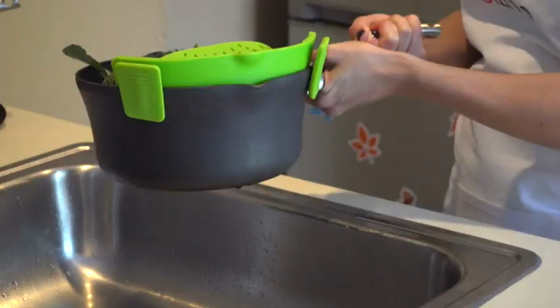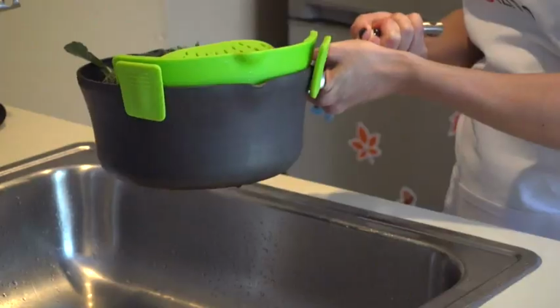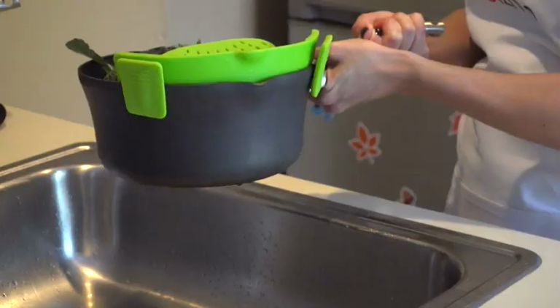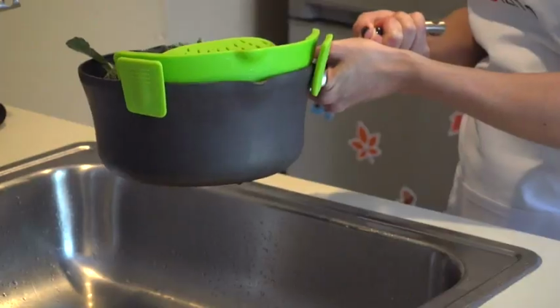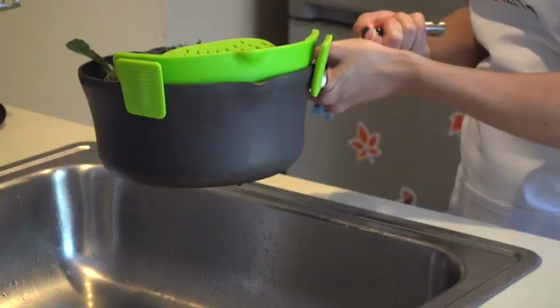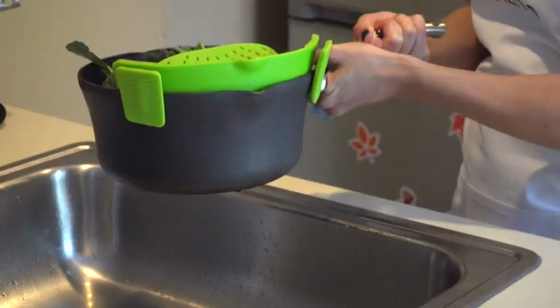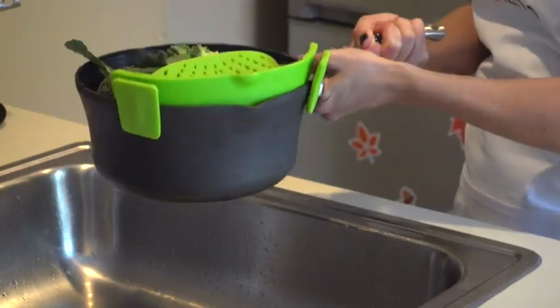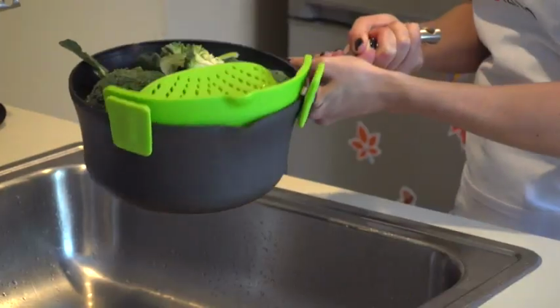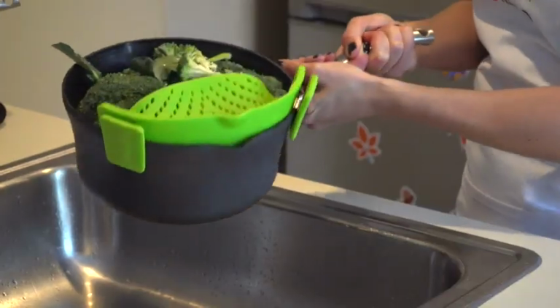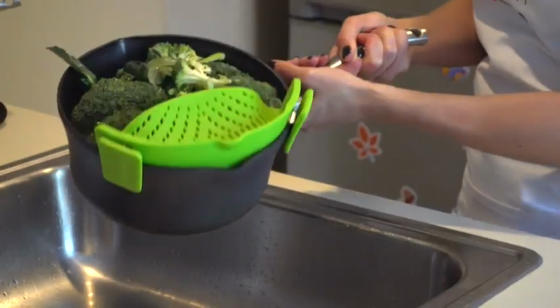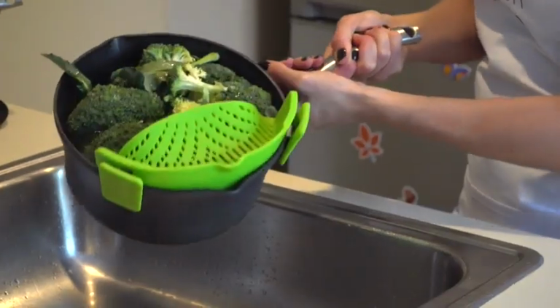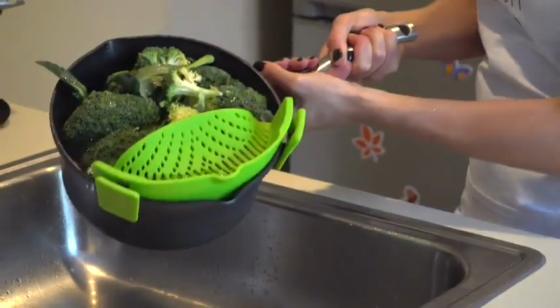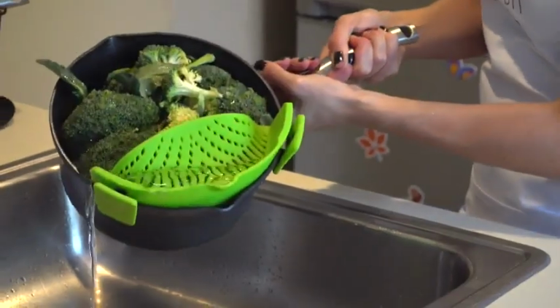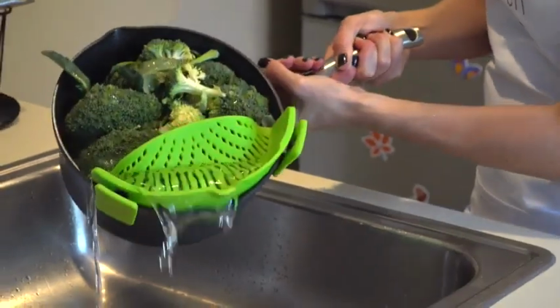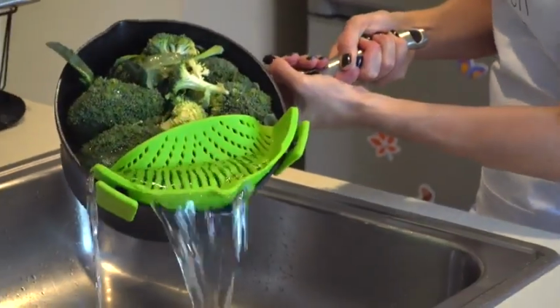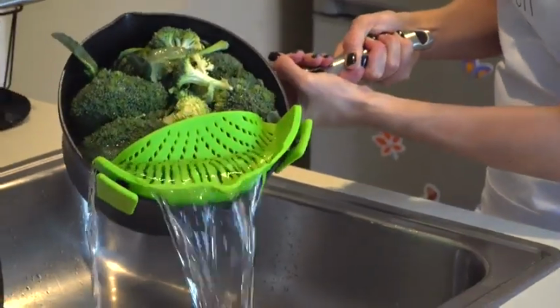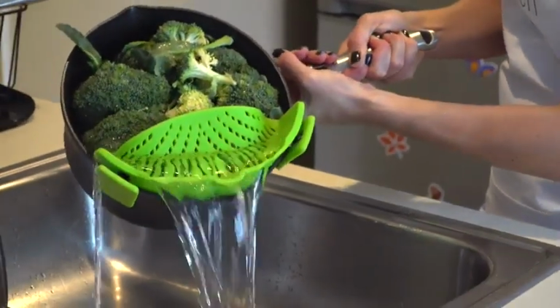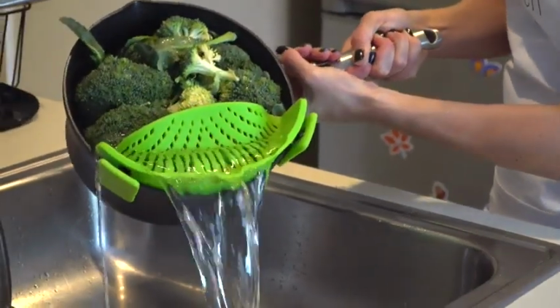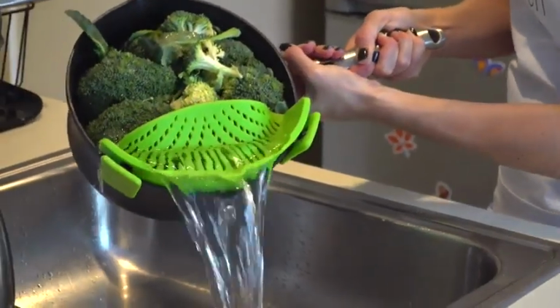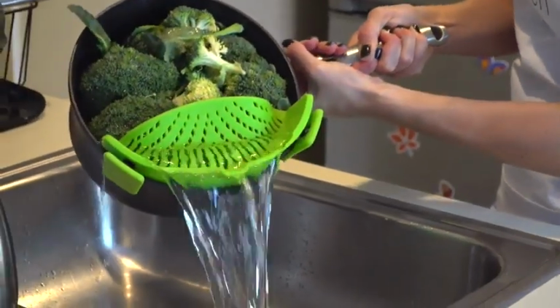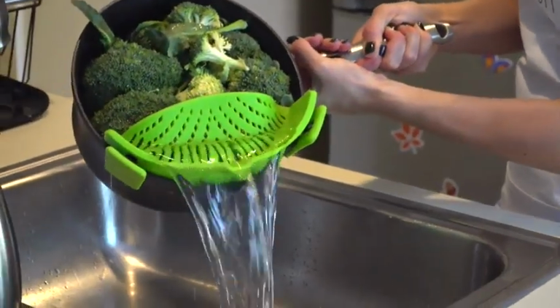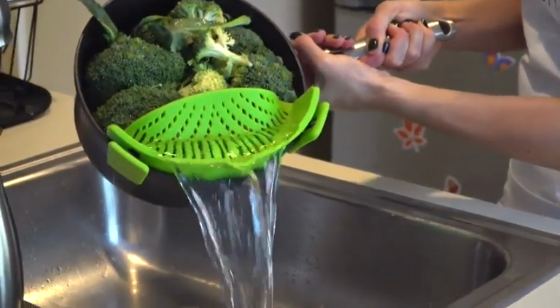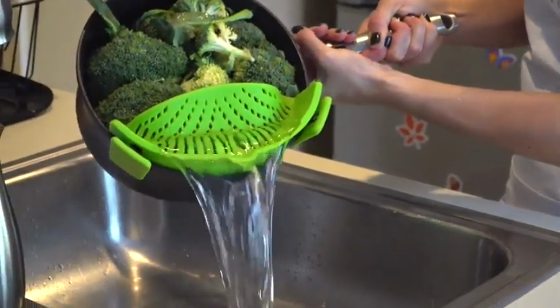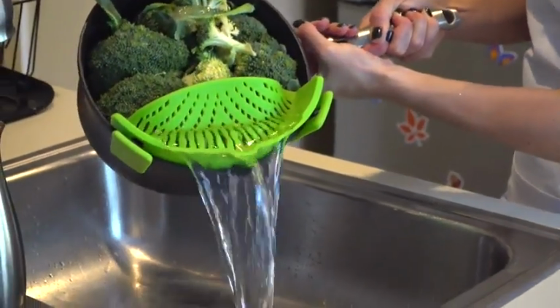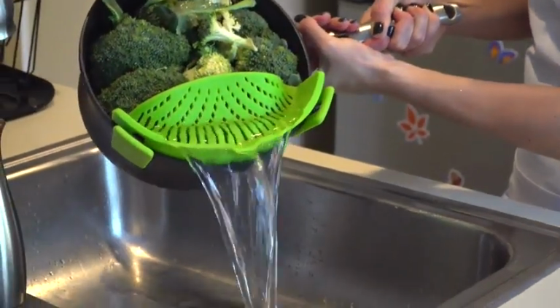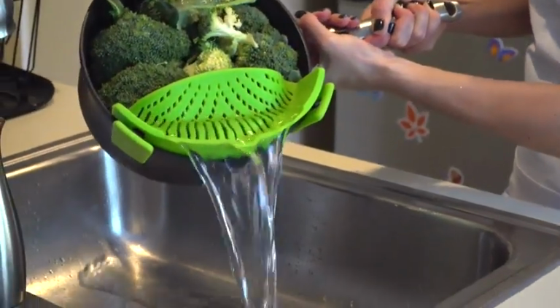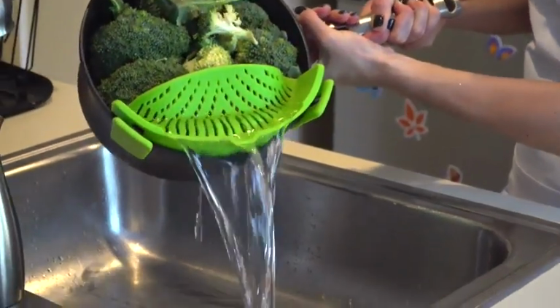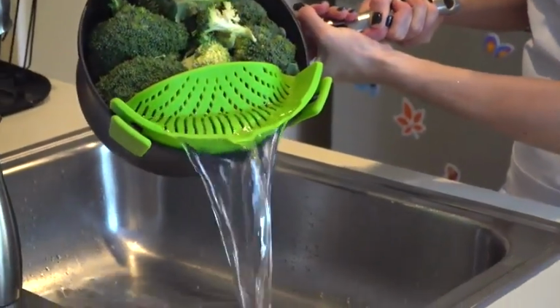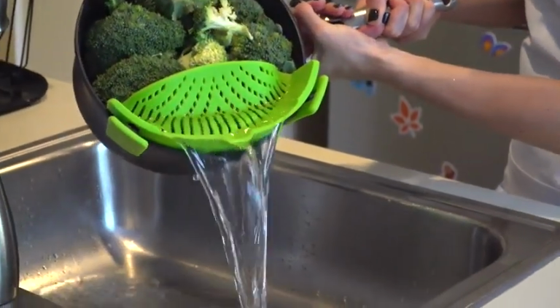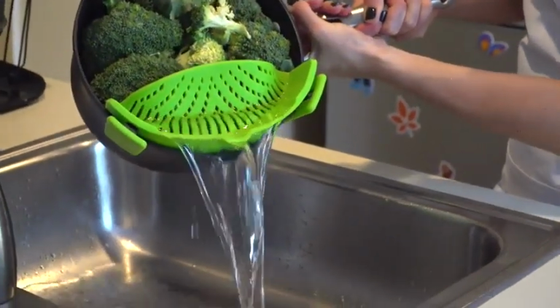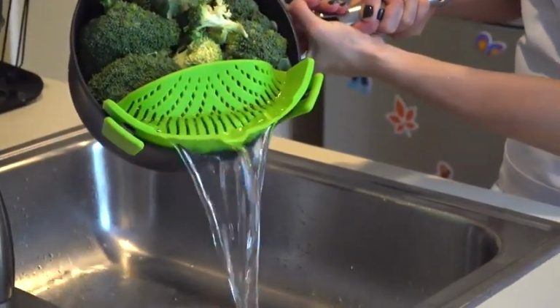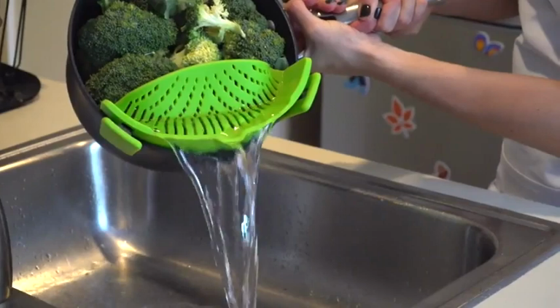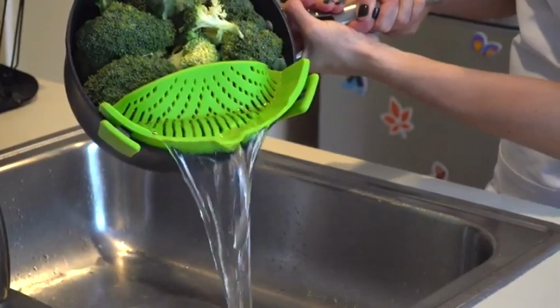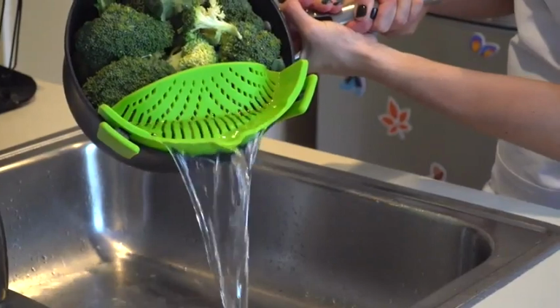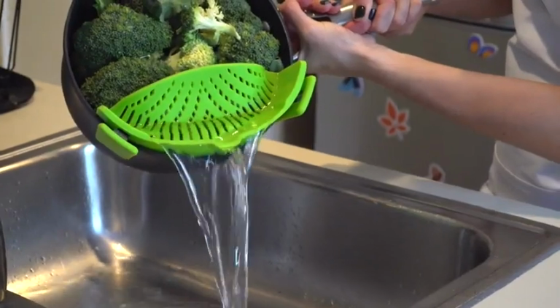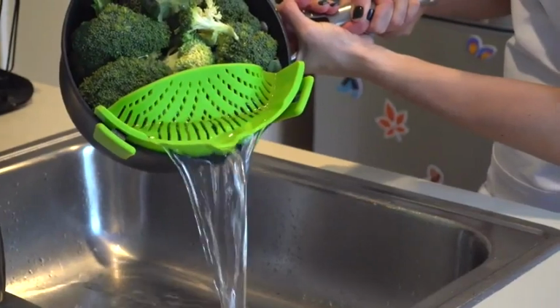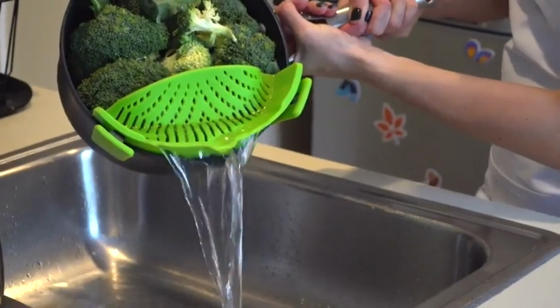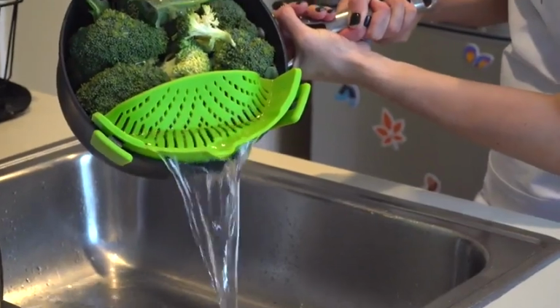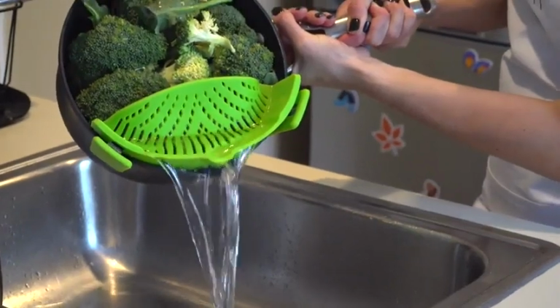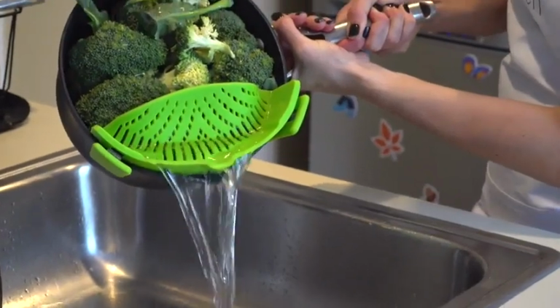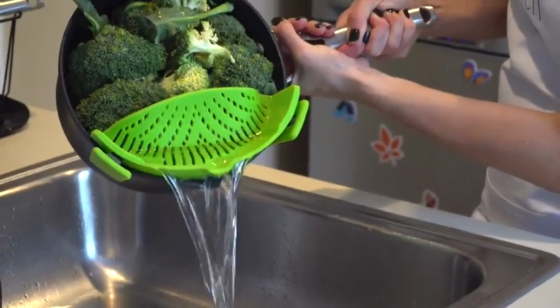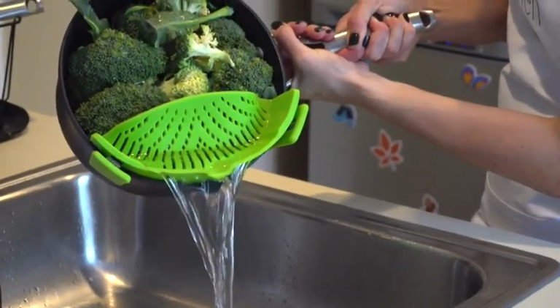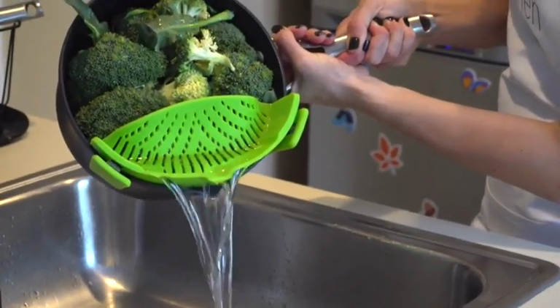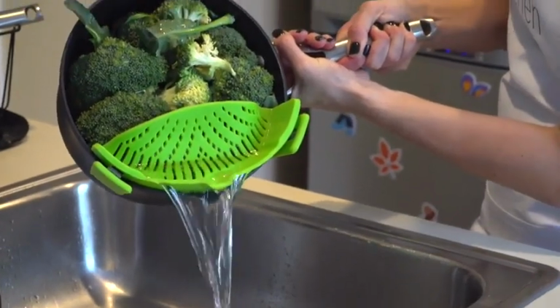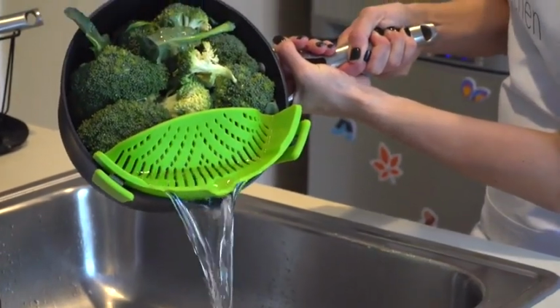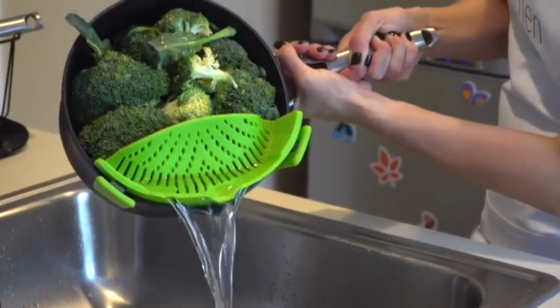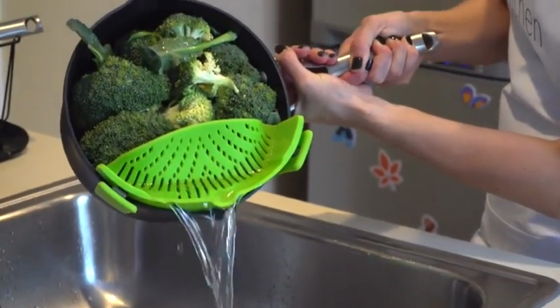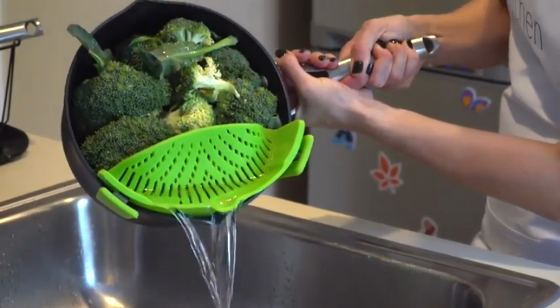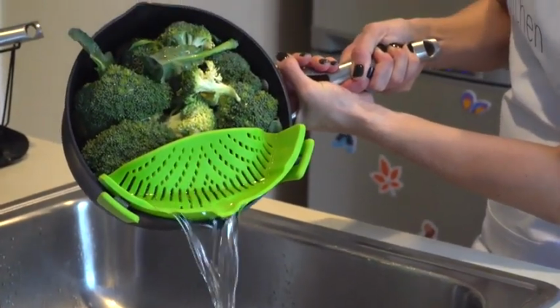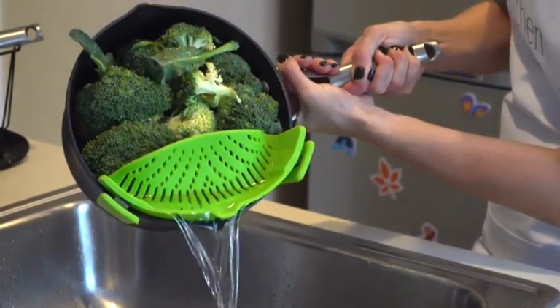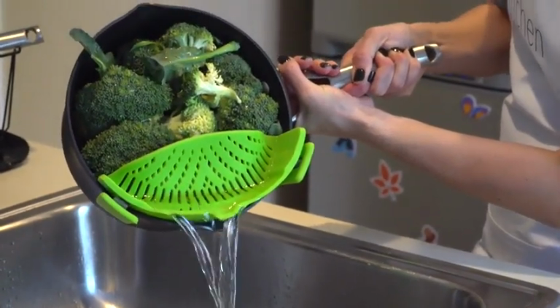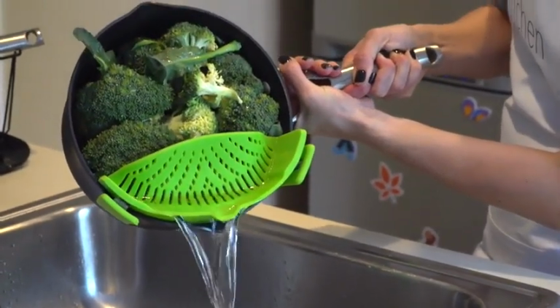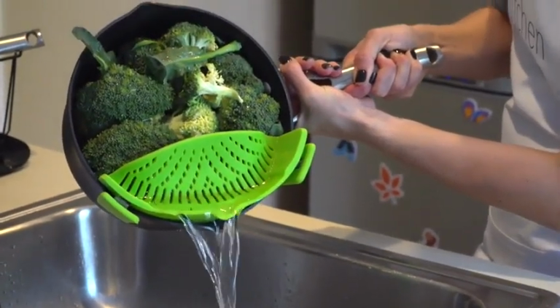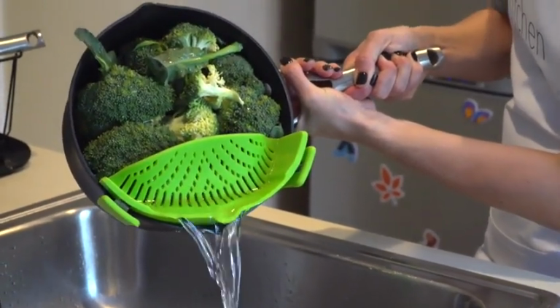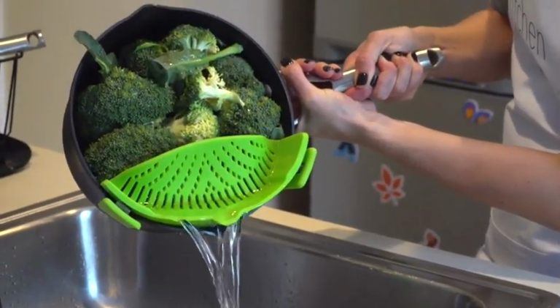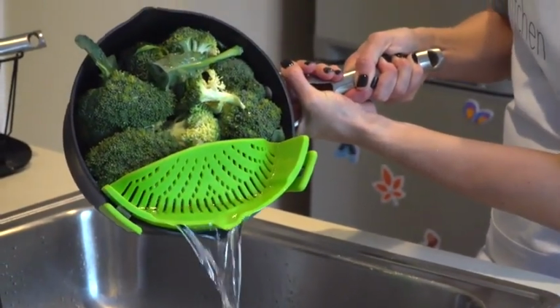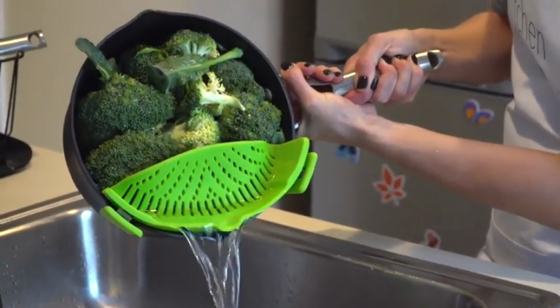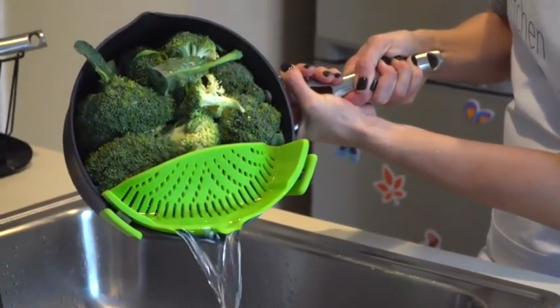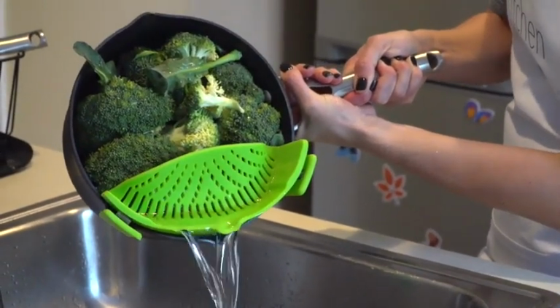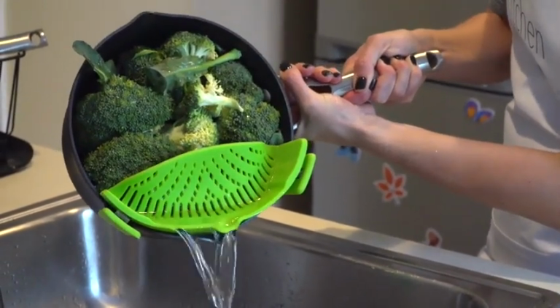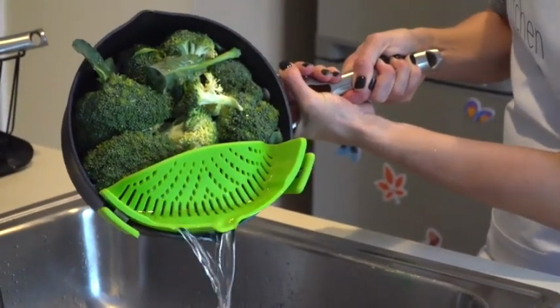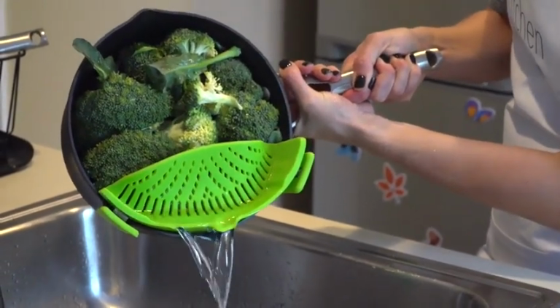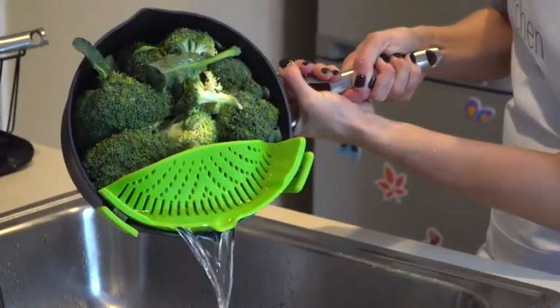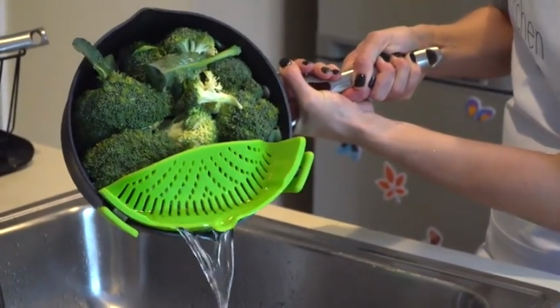As unwieldy as a colander is, the Snap-In Strain is easy and simple to use, even one-handed.